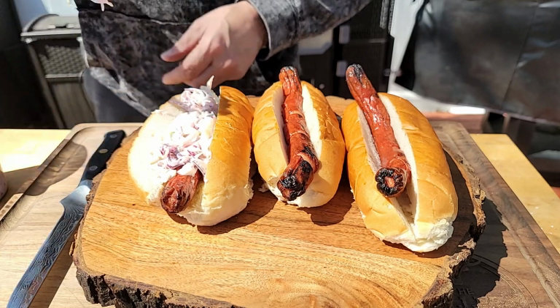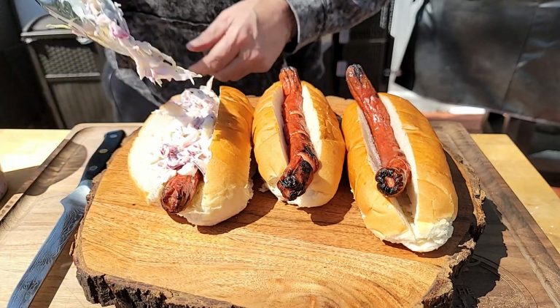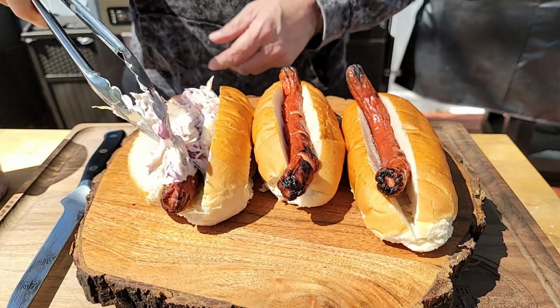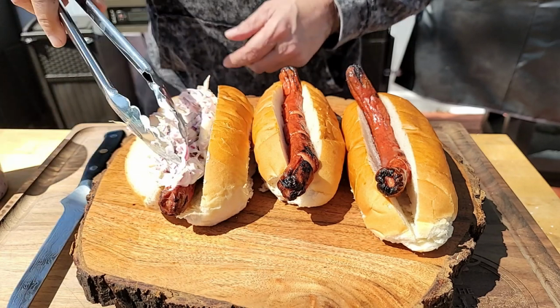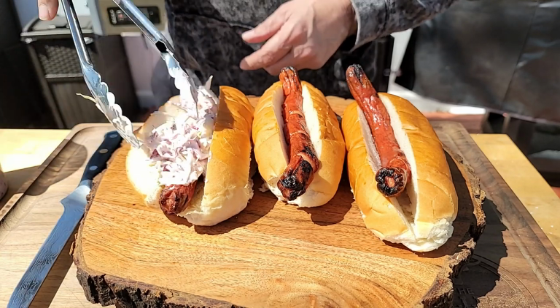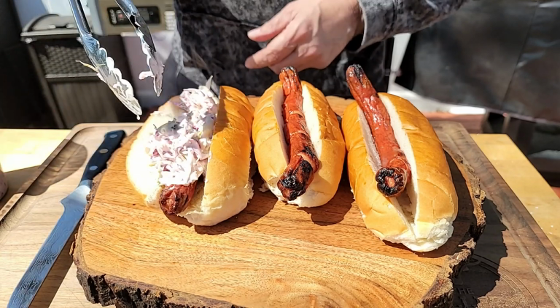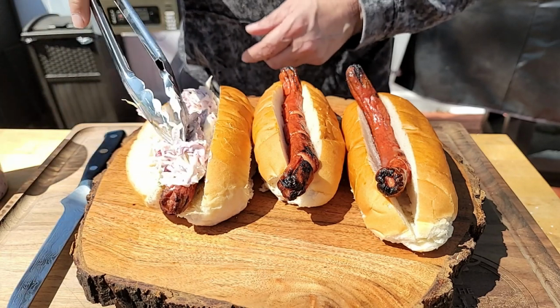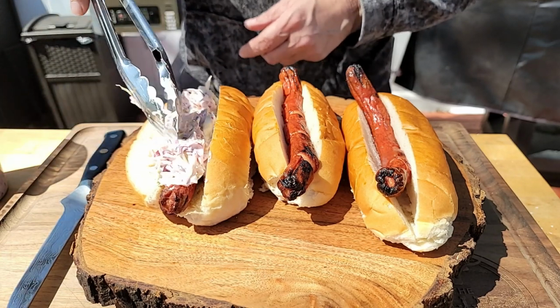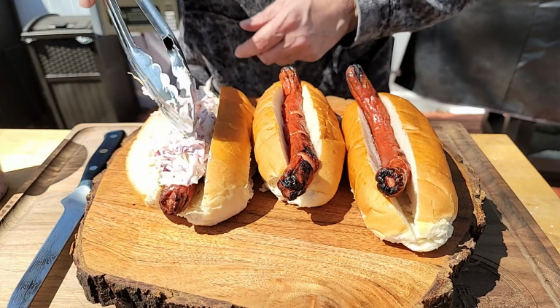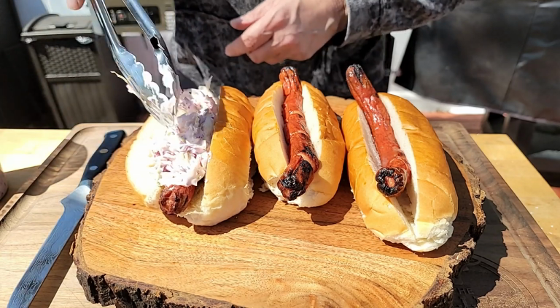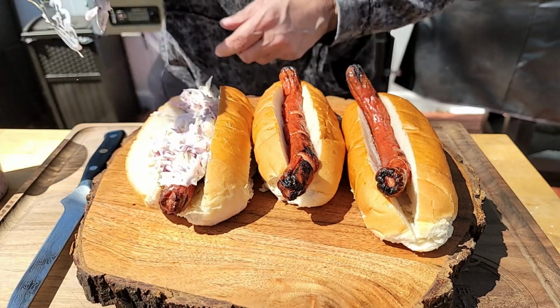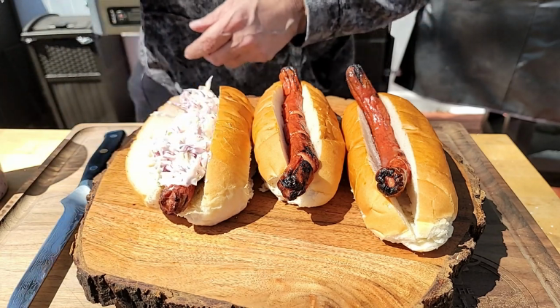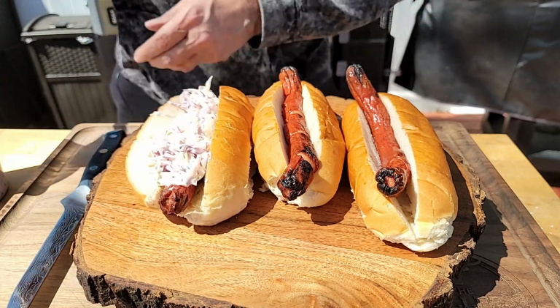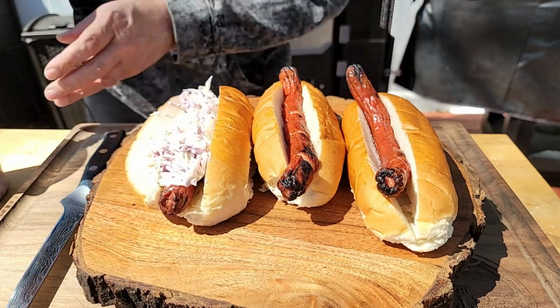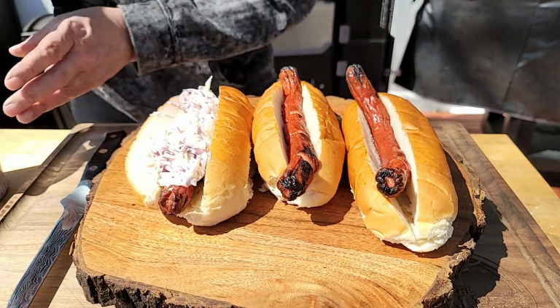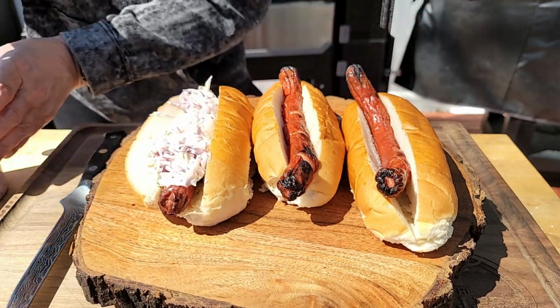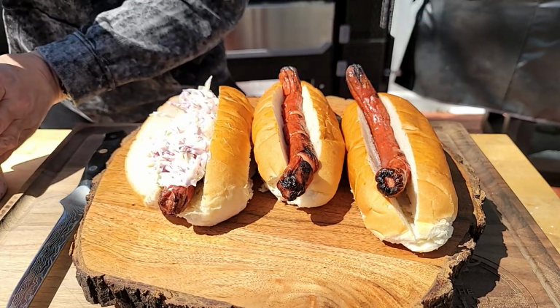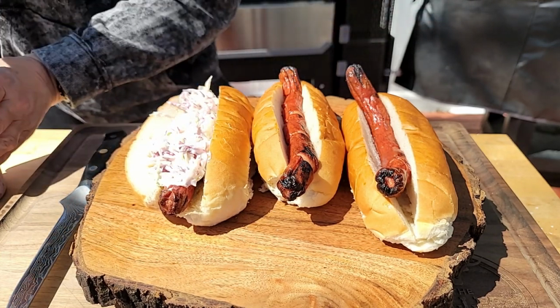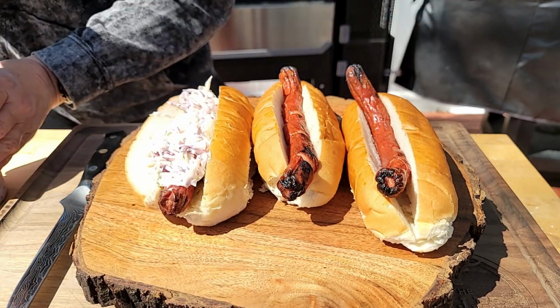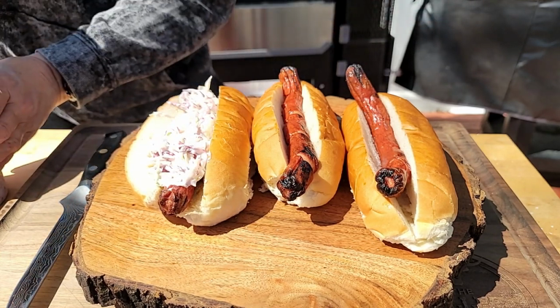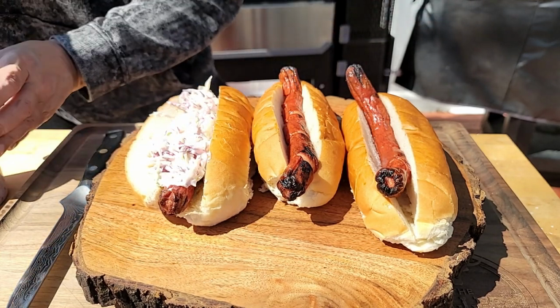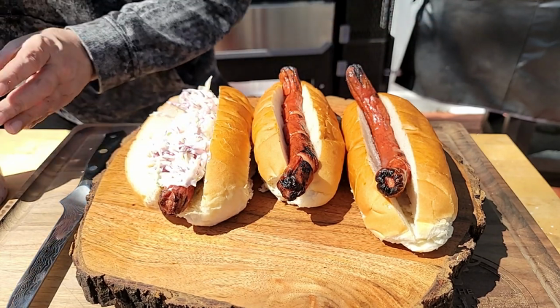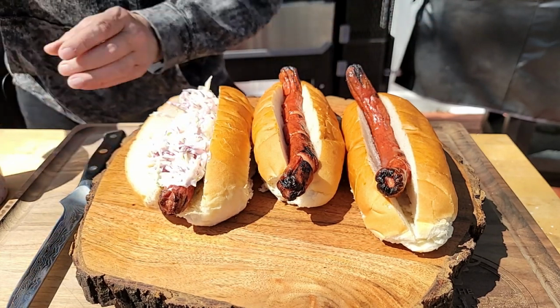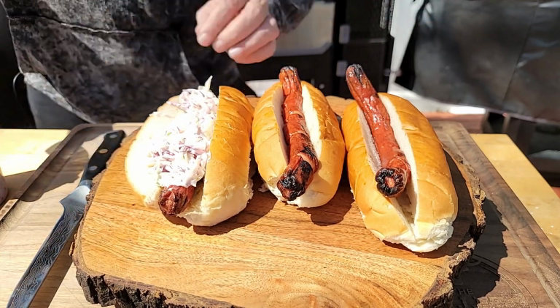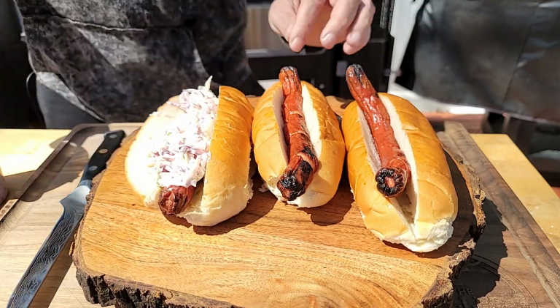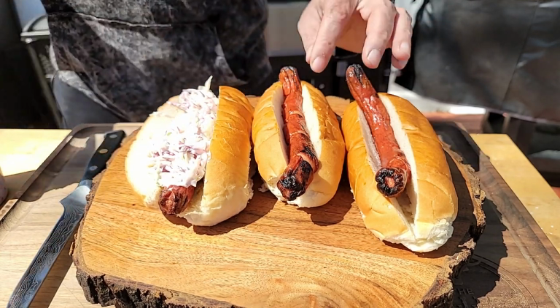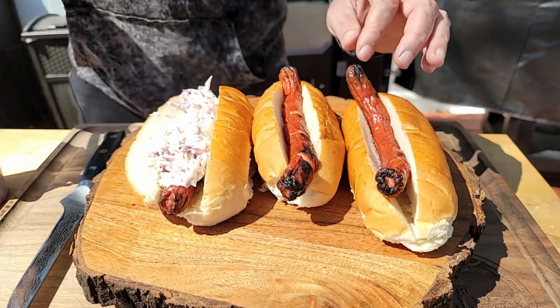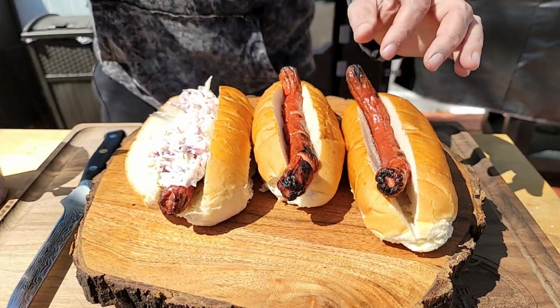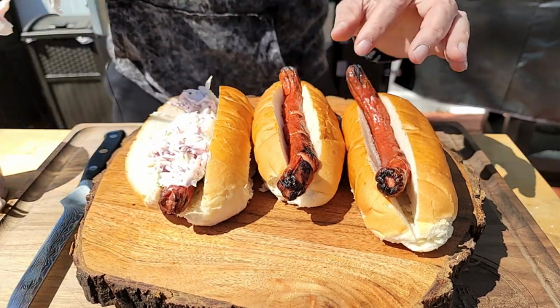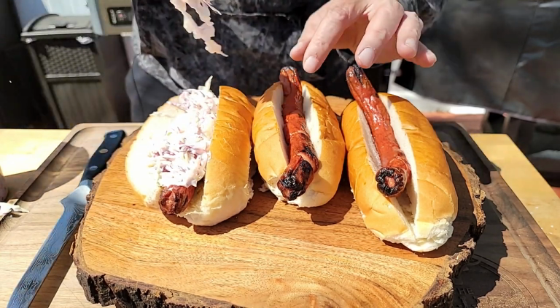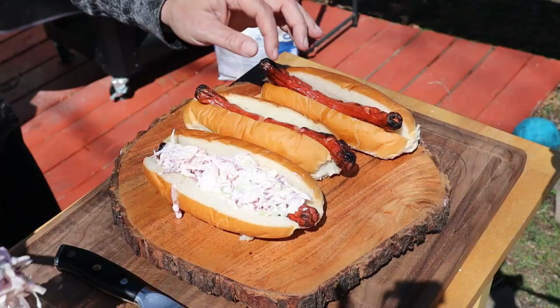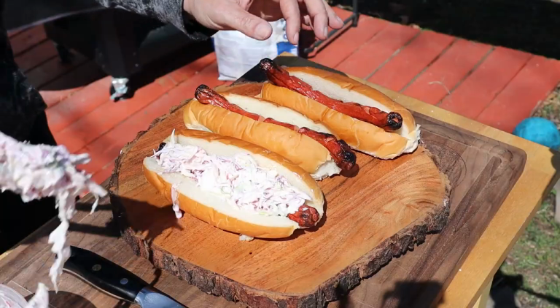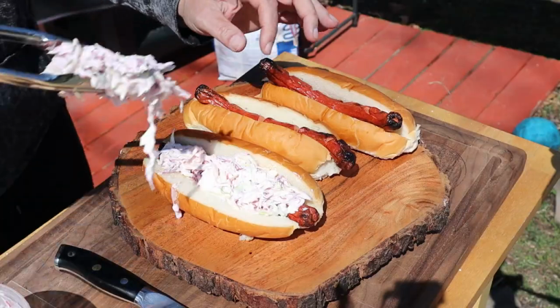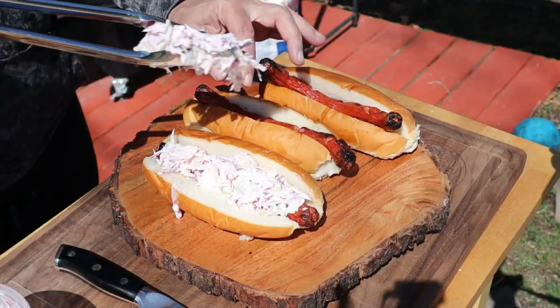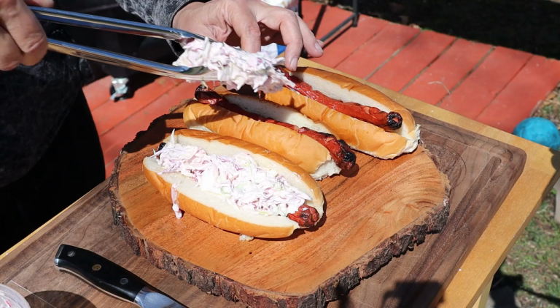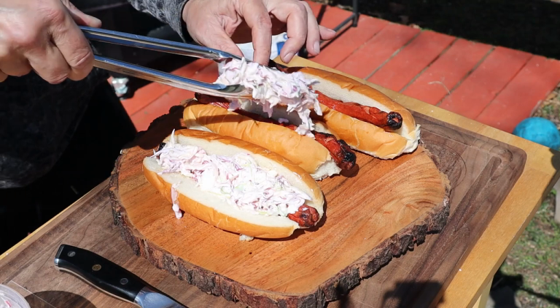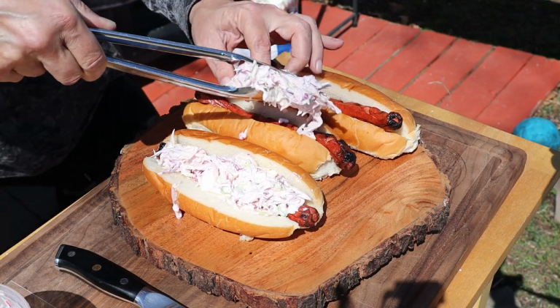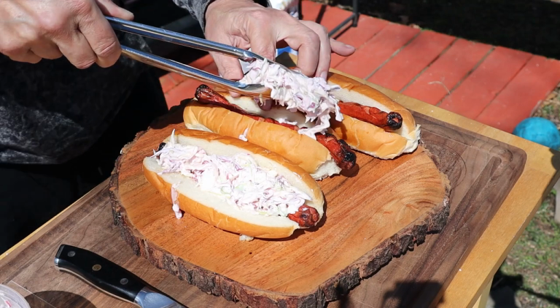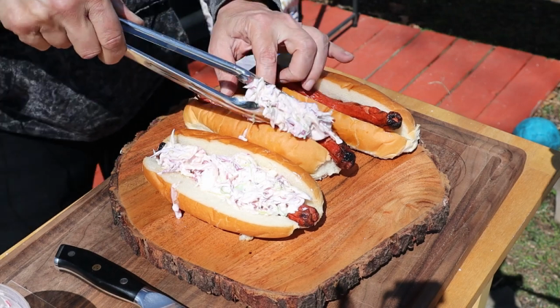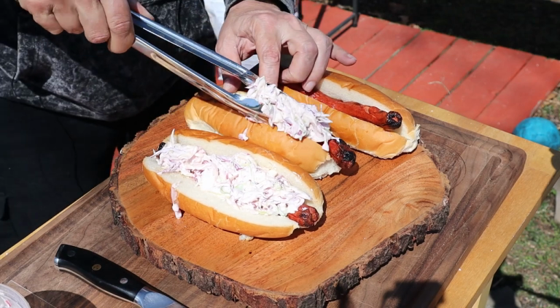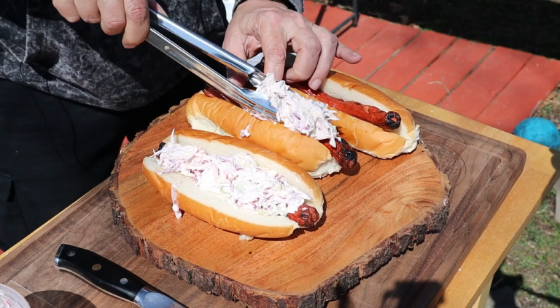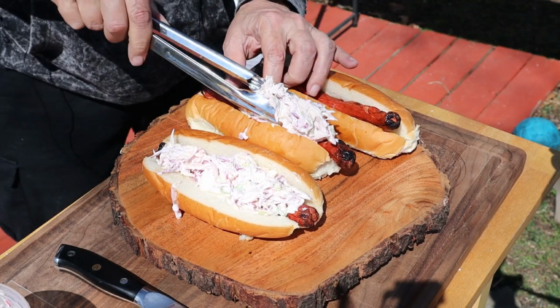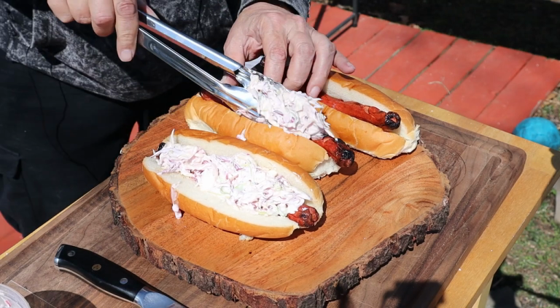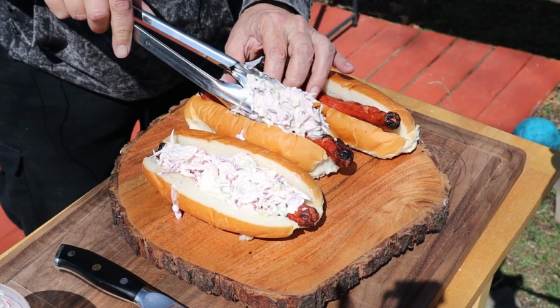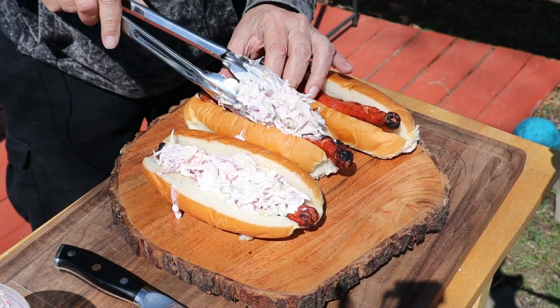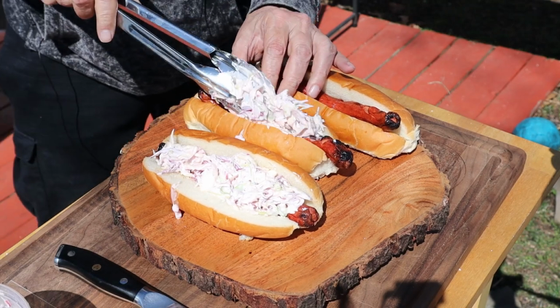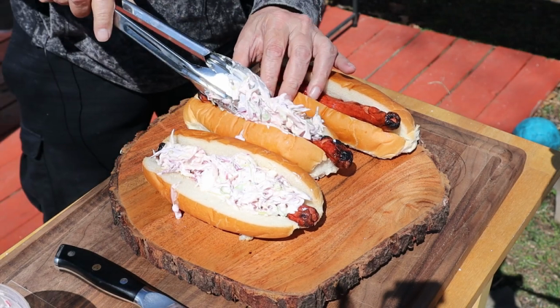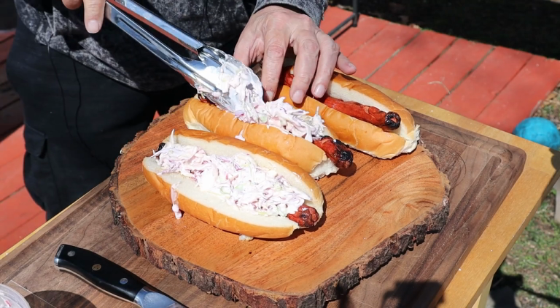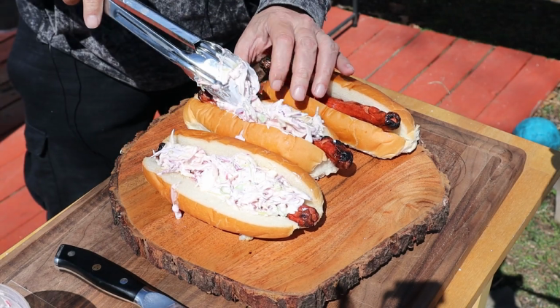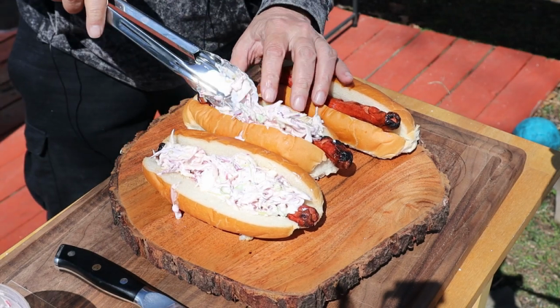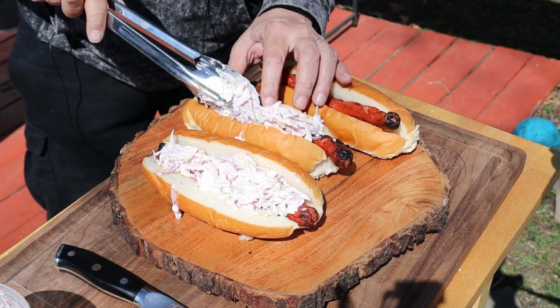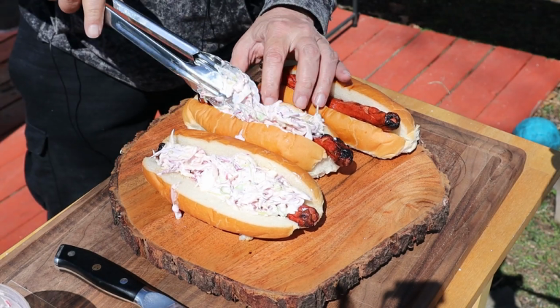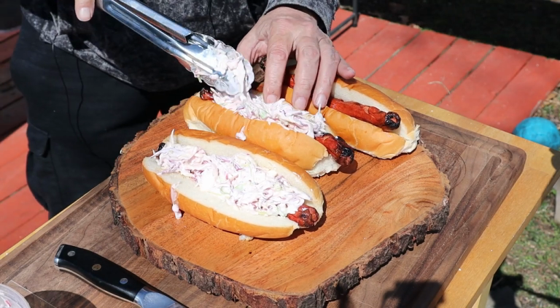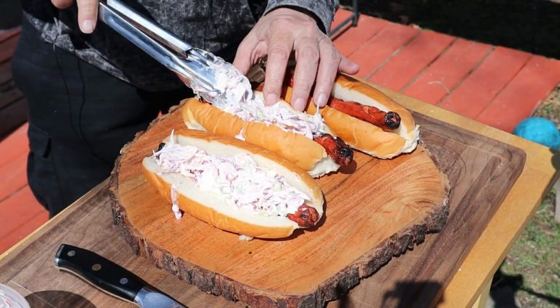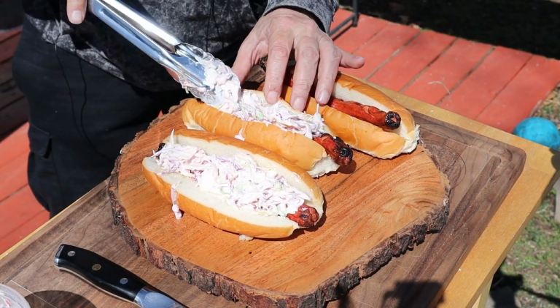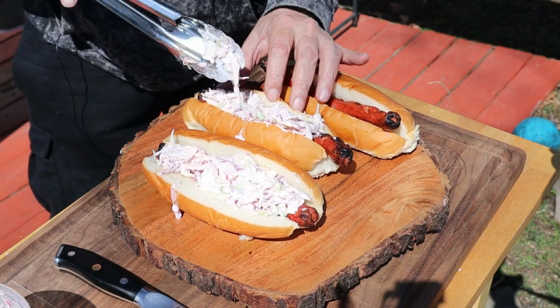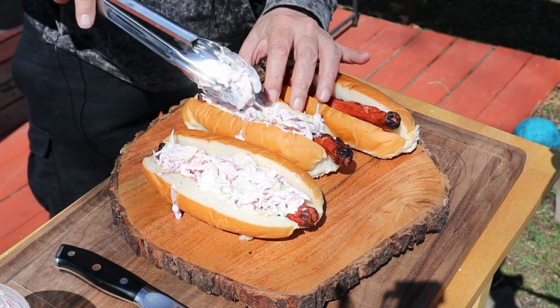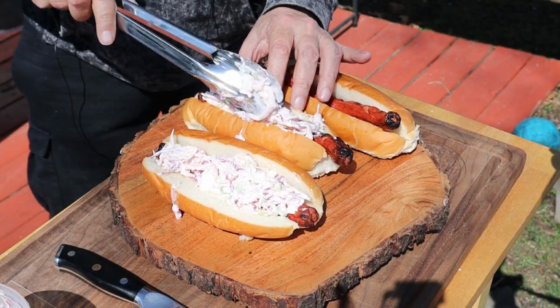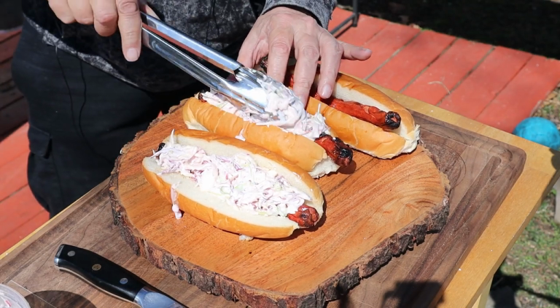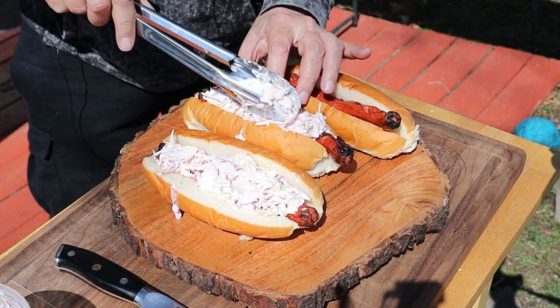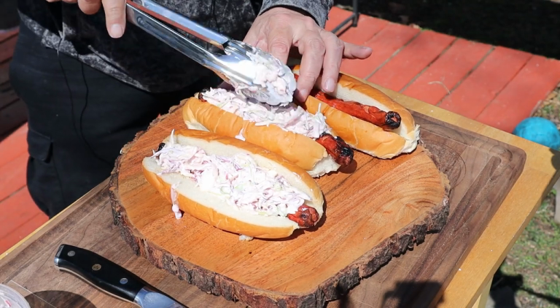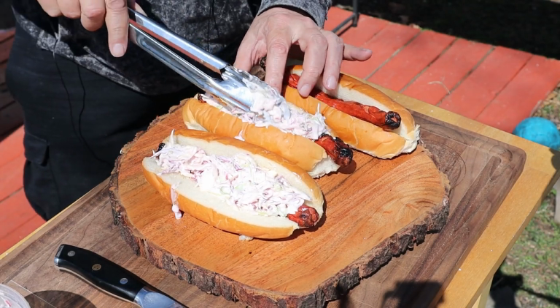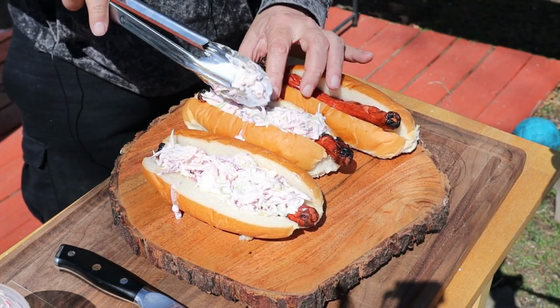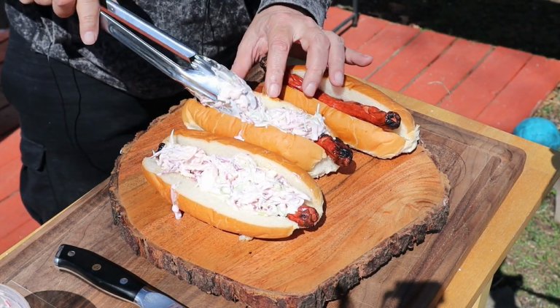Not much needs to be said here as I build these dogs — it's straight slaw on these dogs.